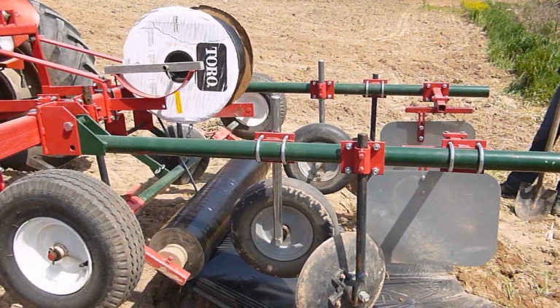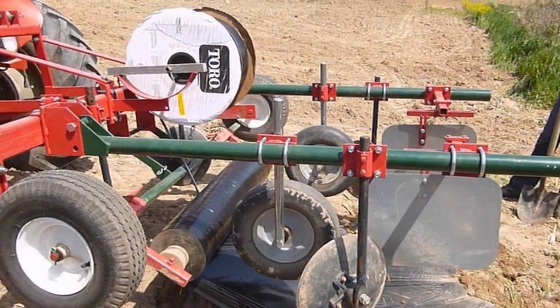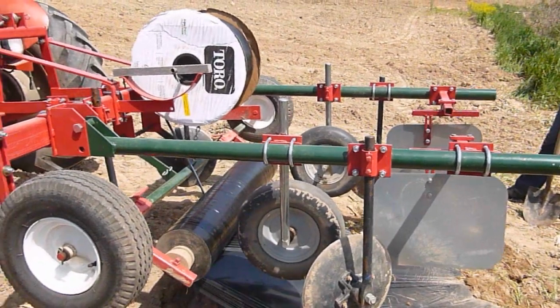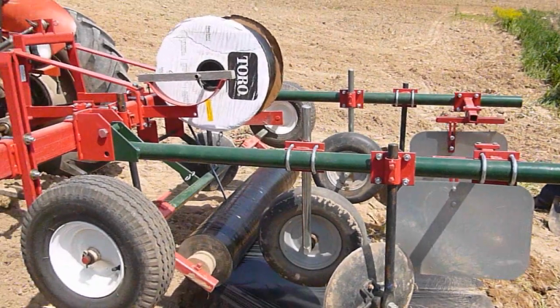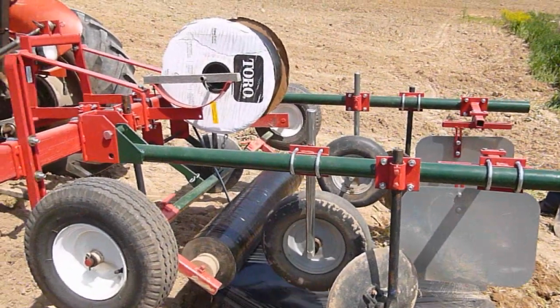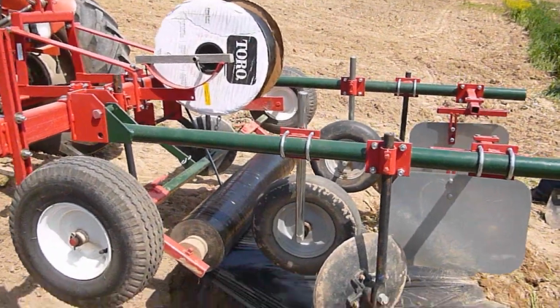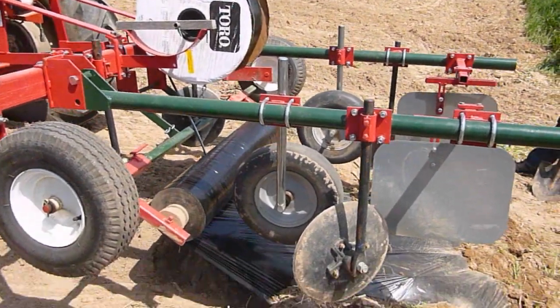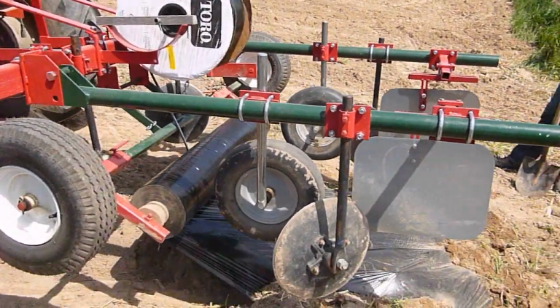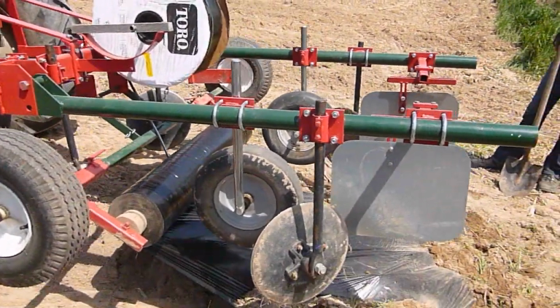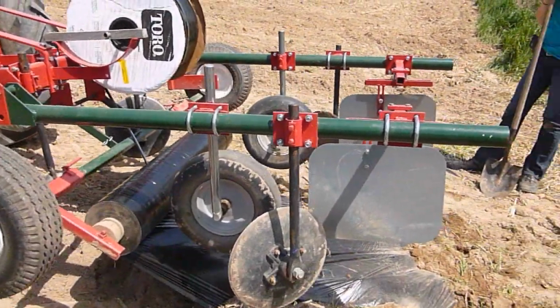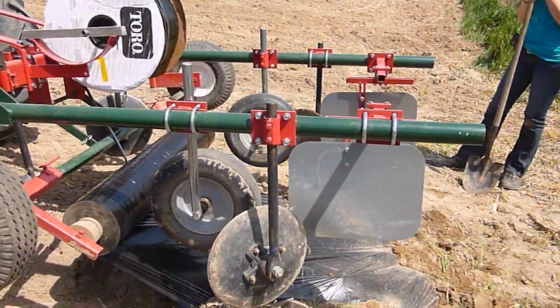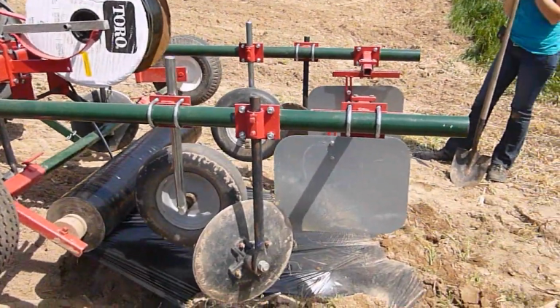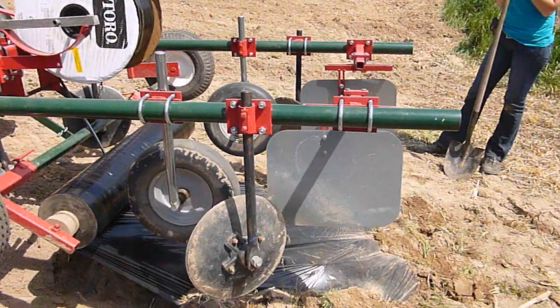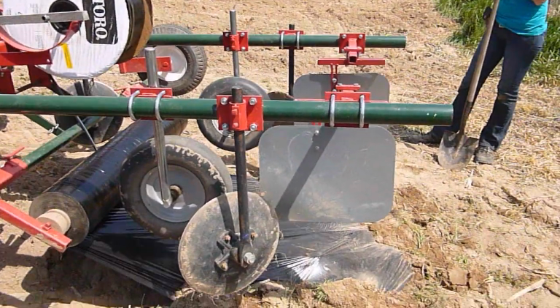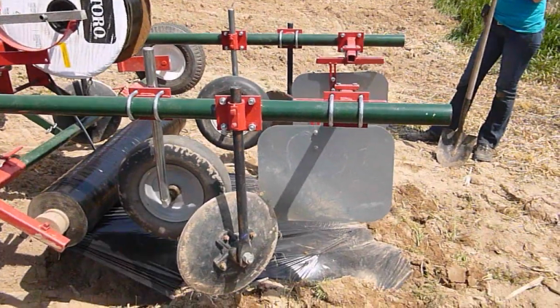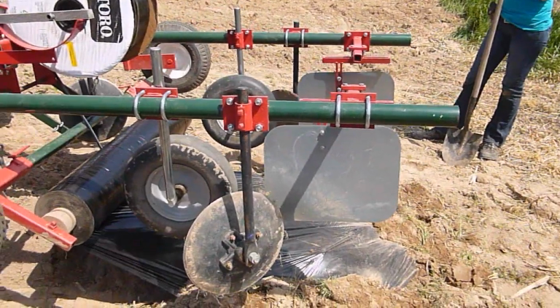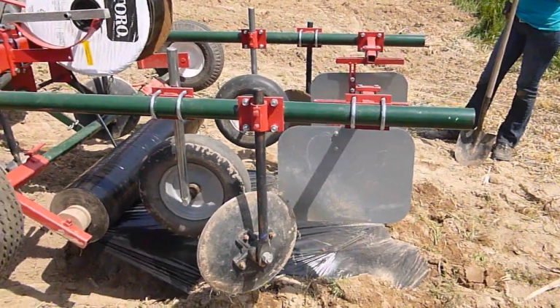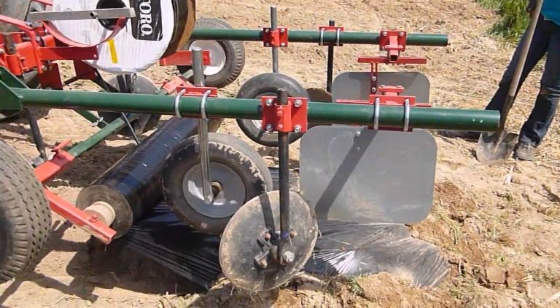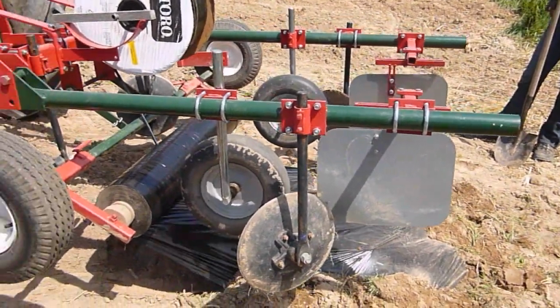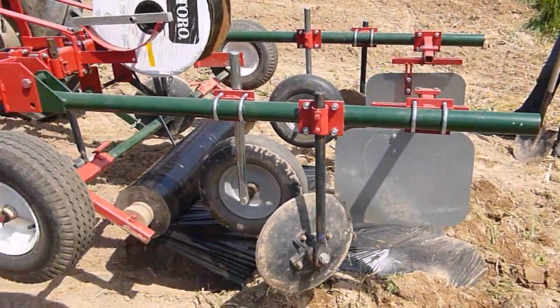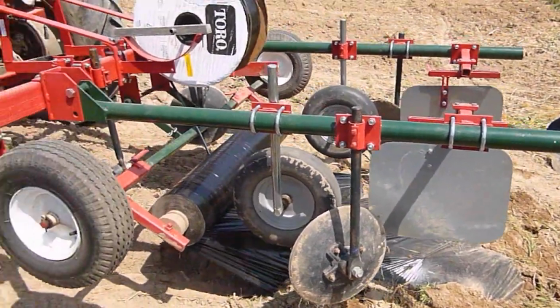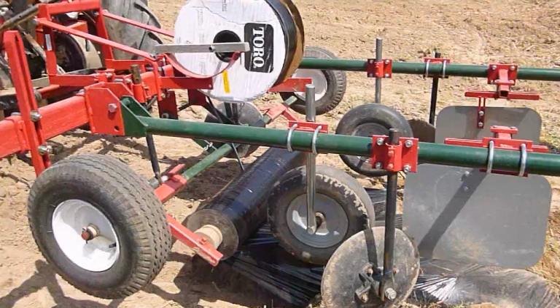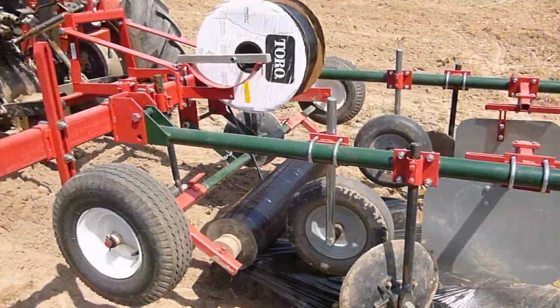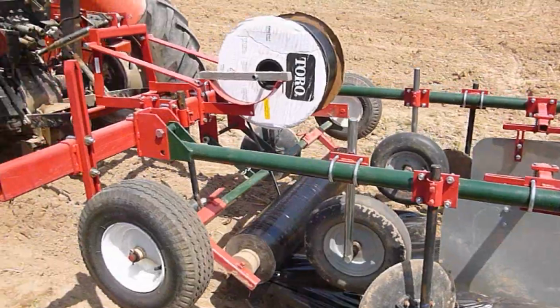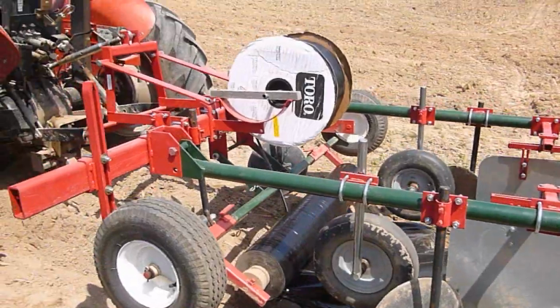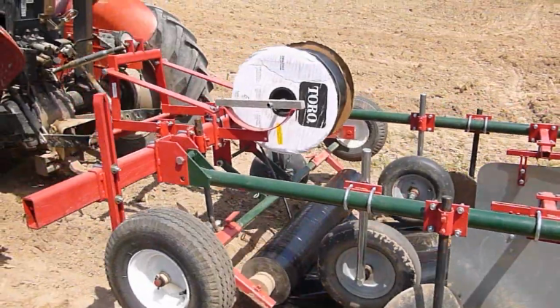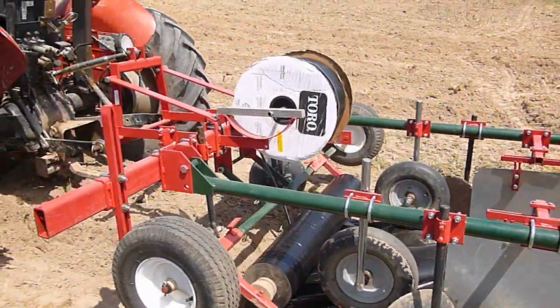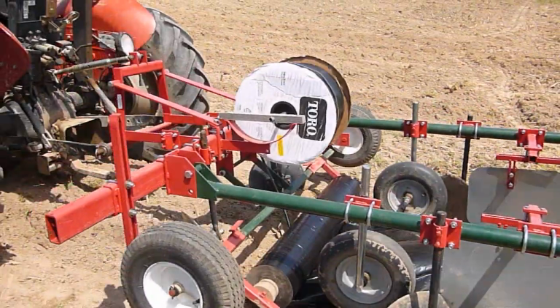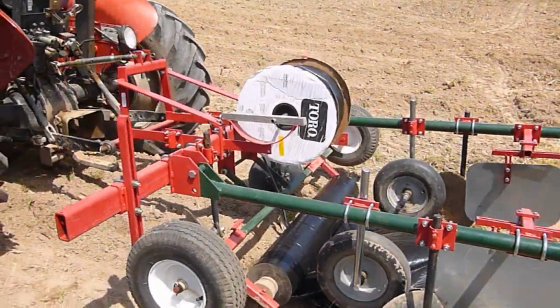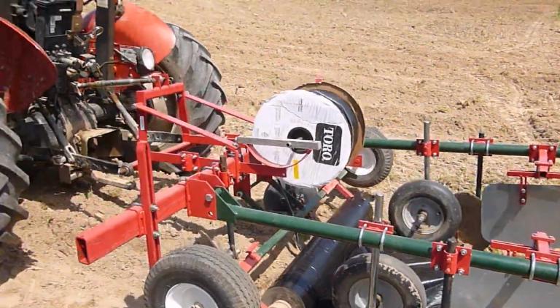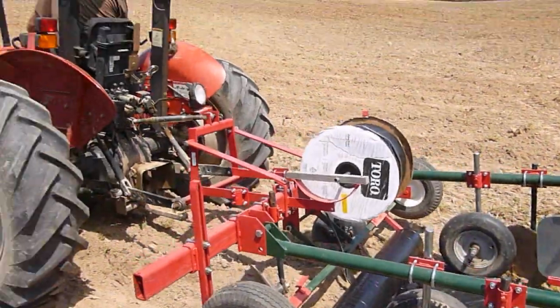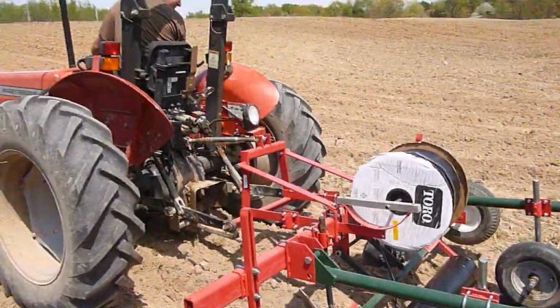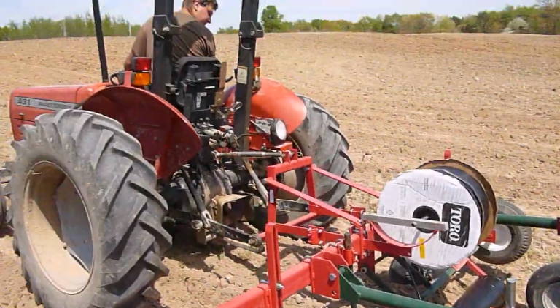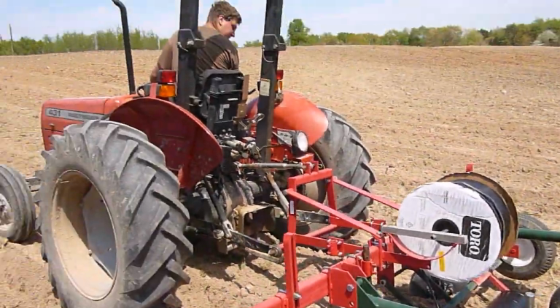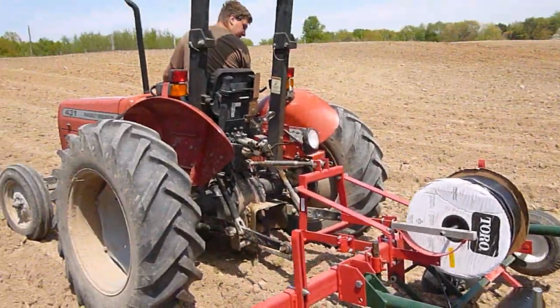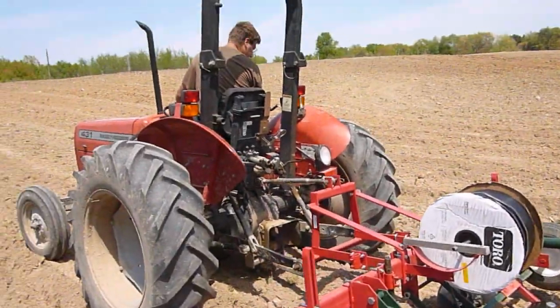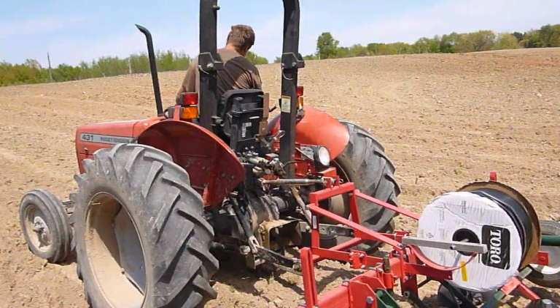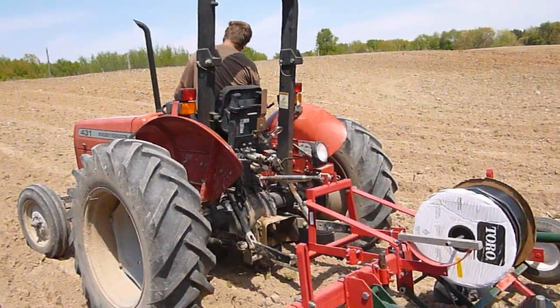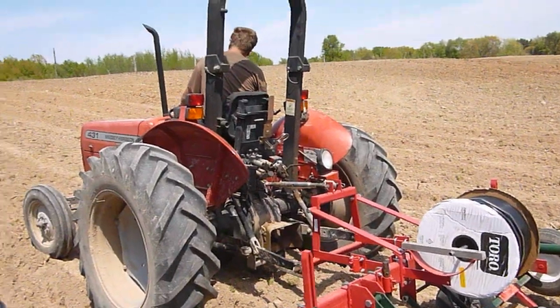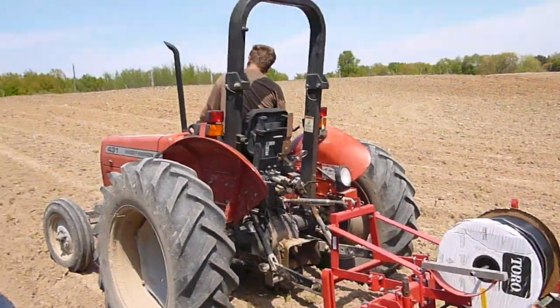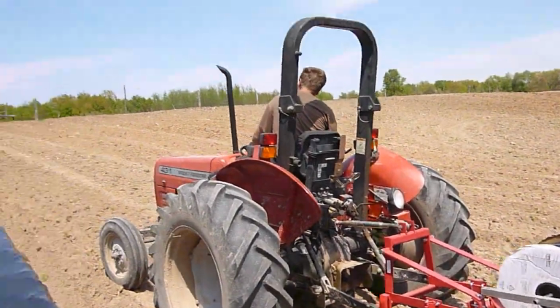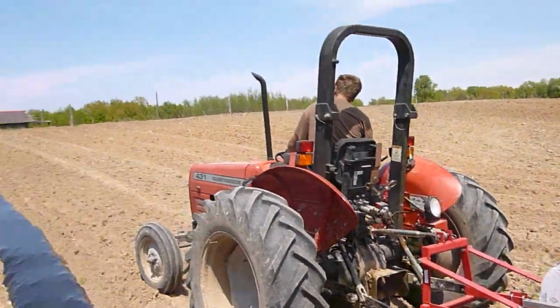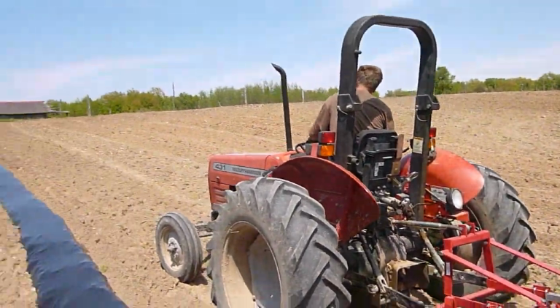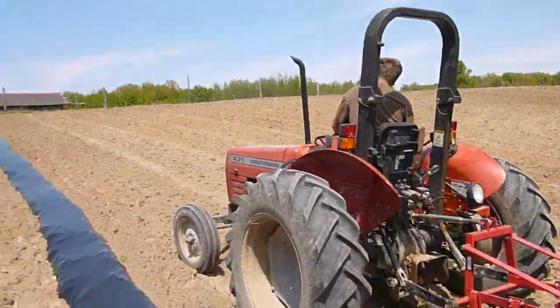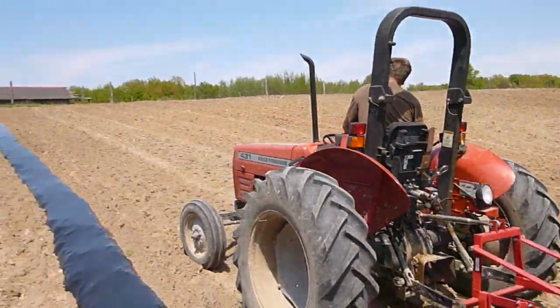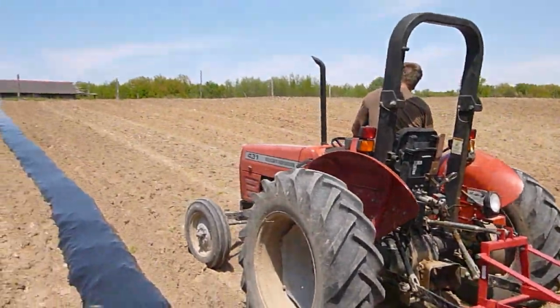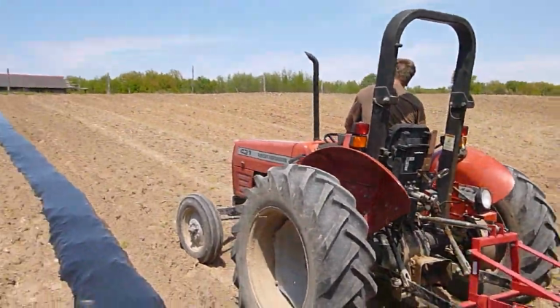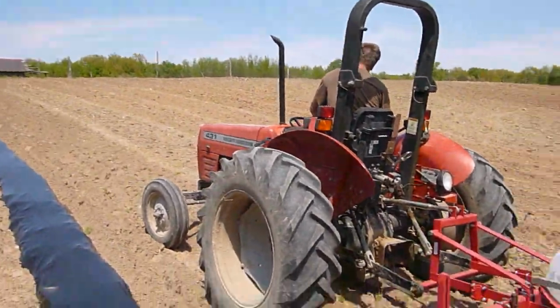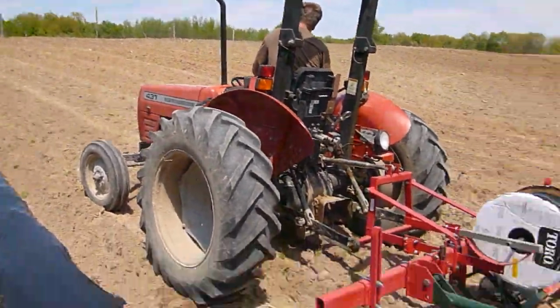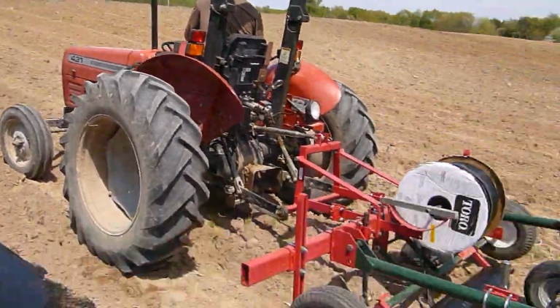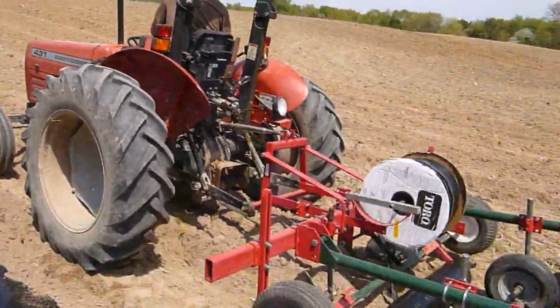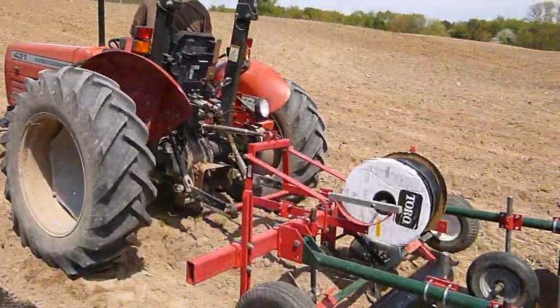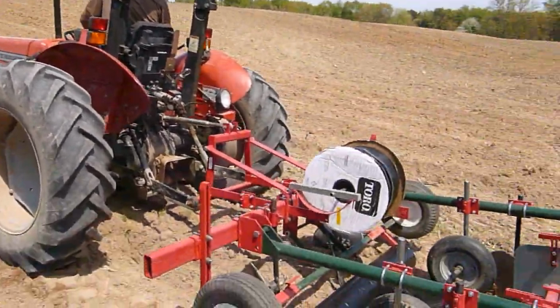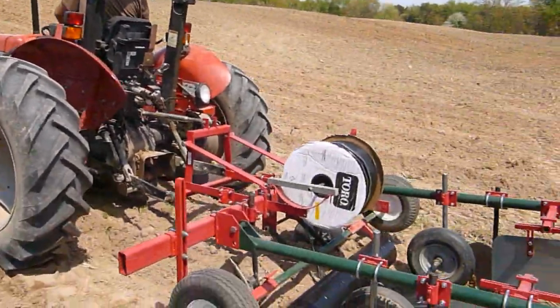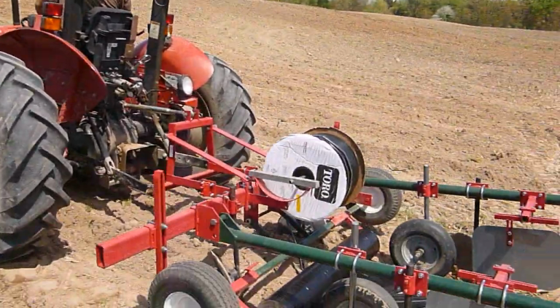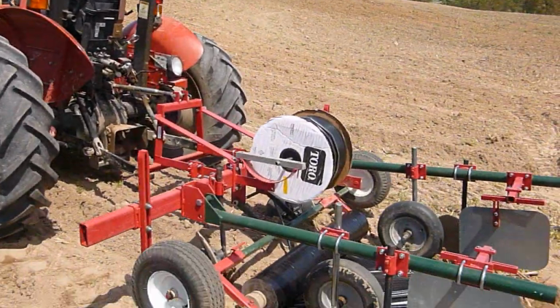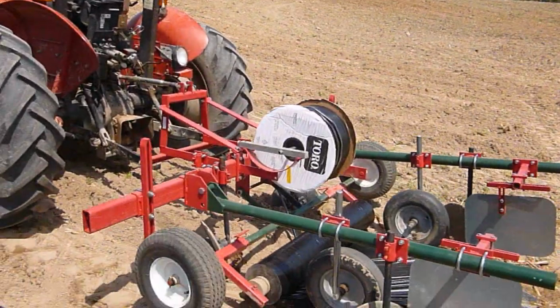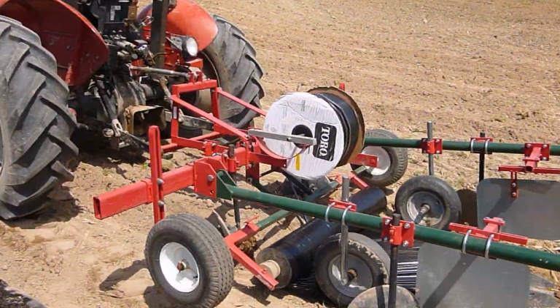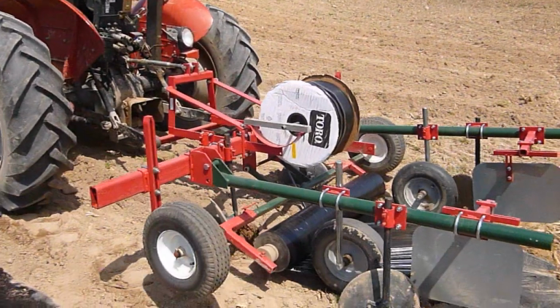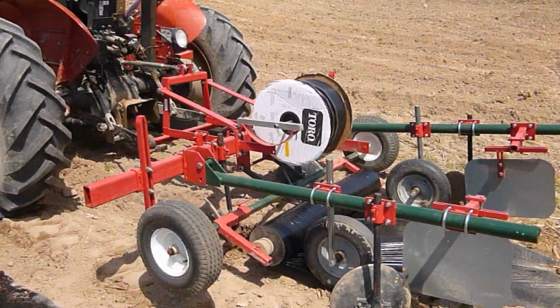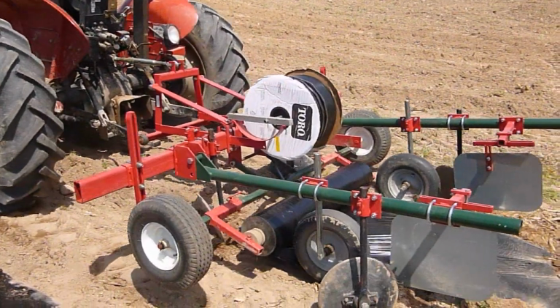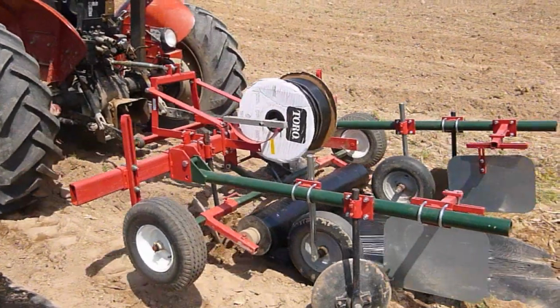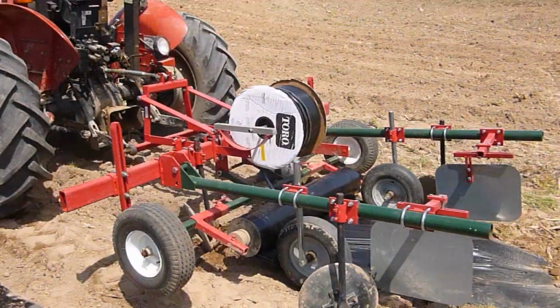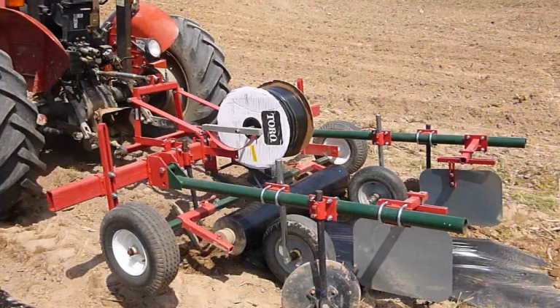Got all set to go. This is a Massey Ferguson 431 tractor and here we go.